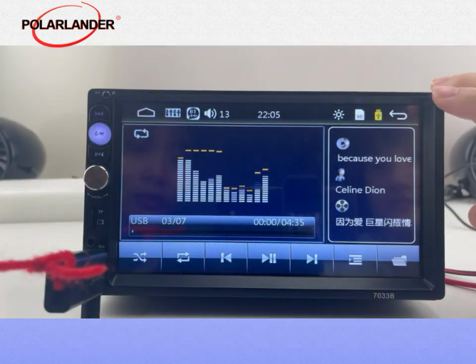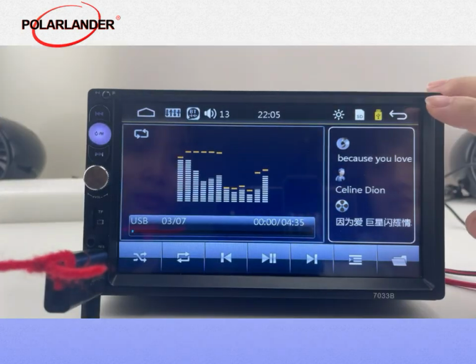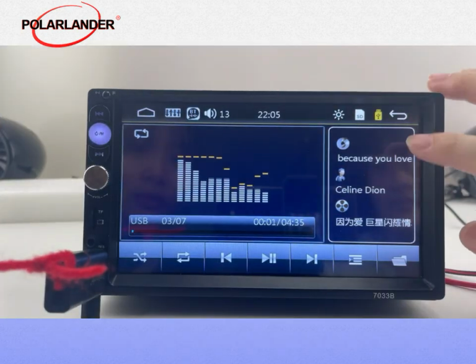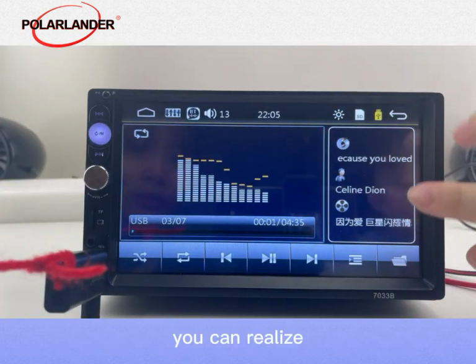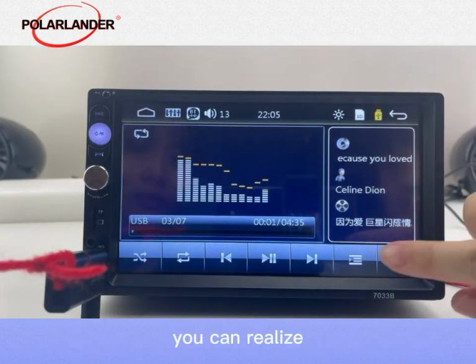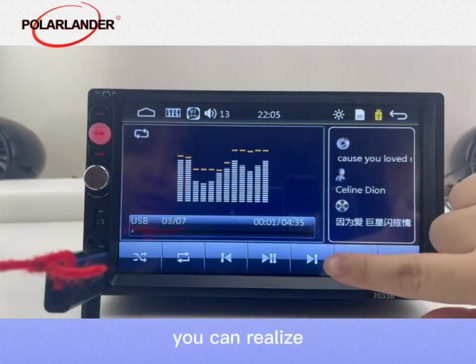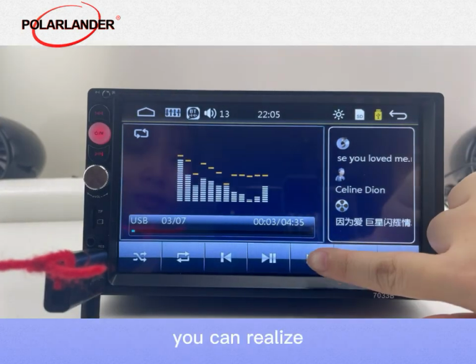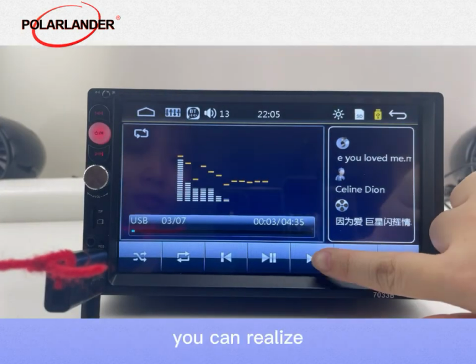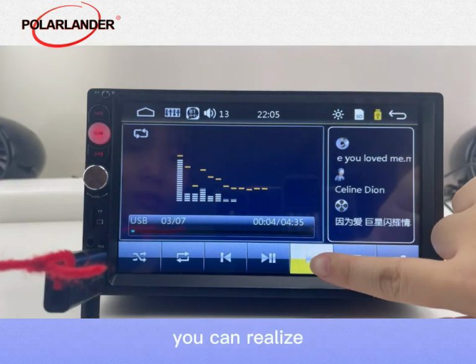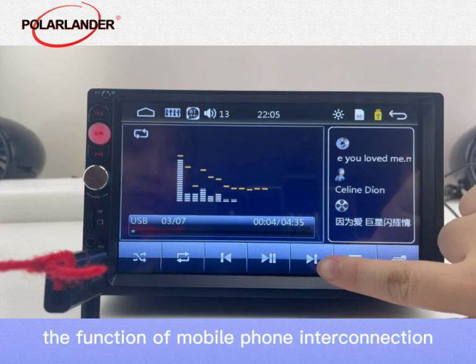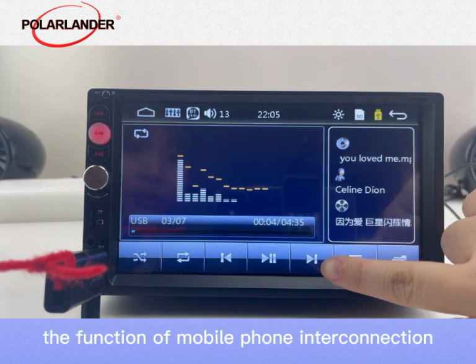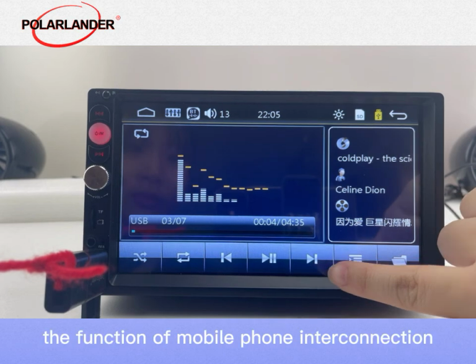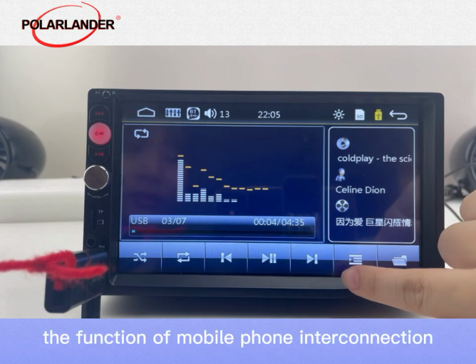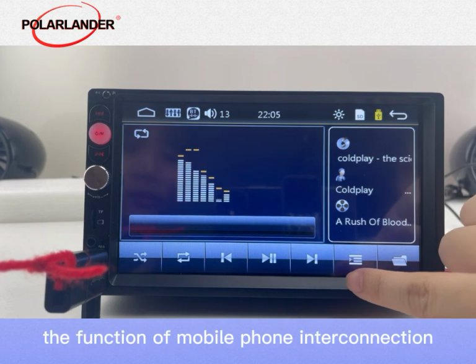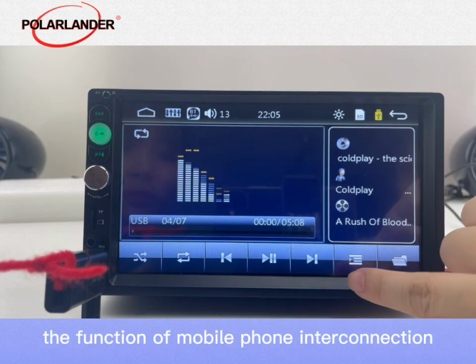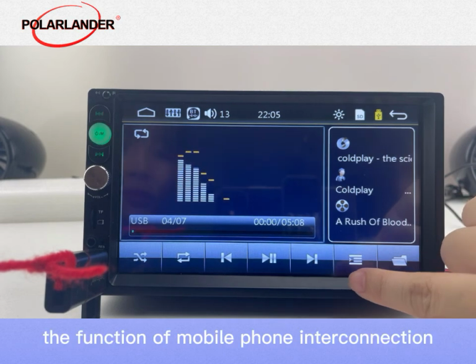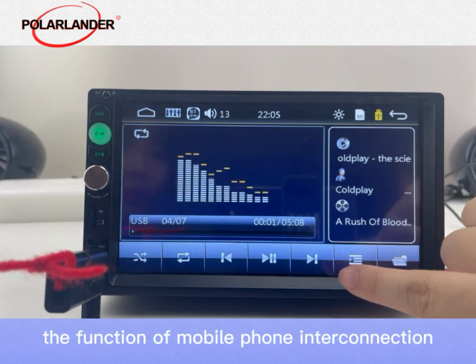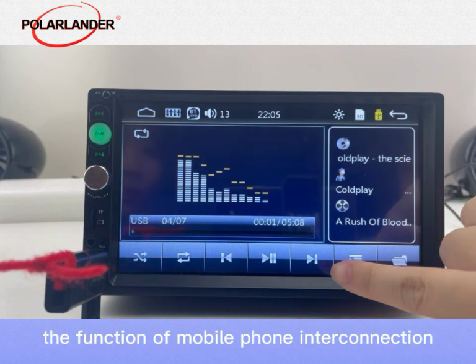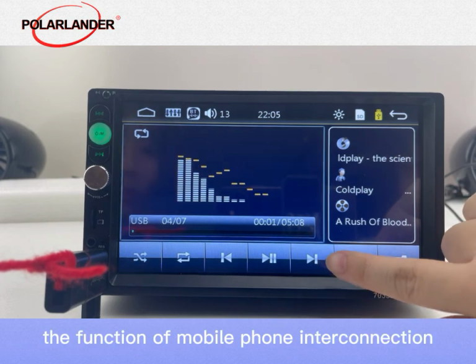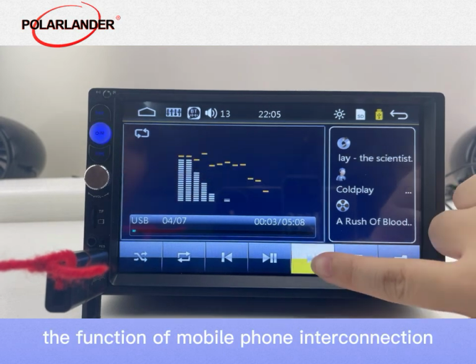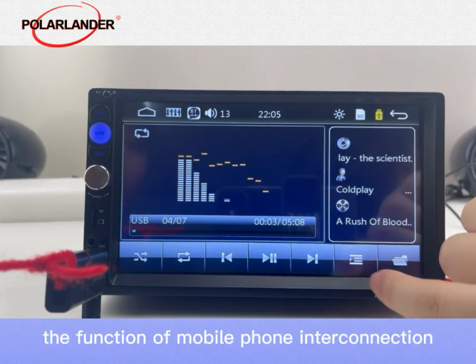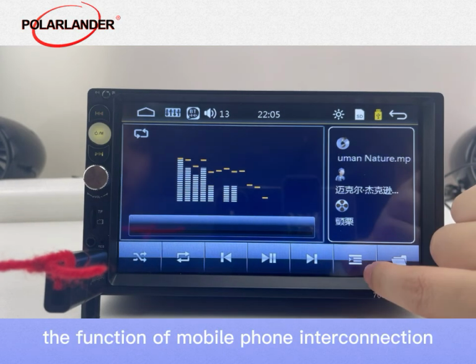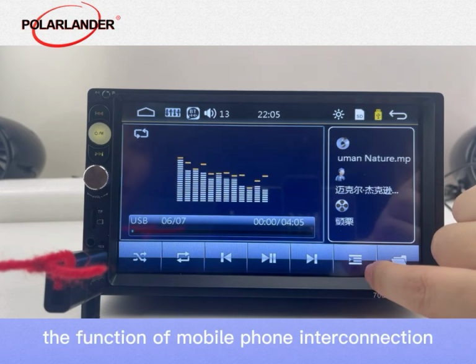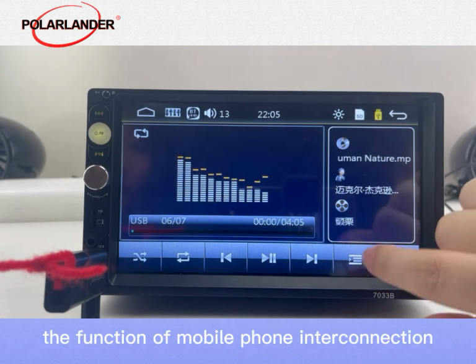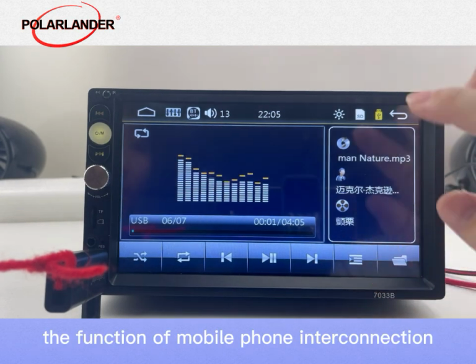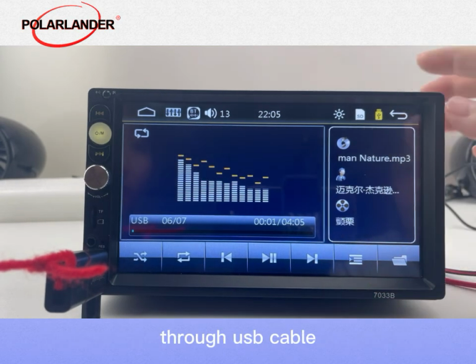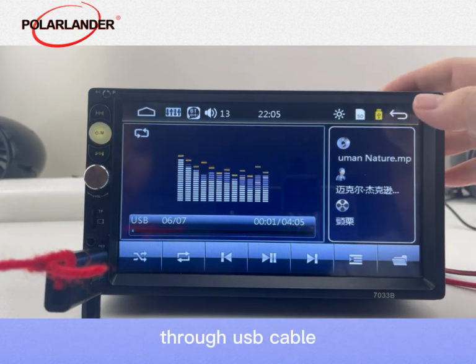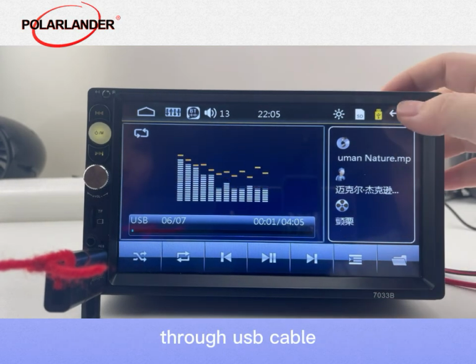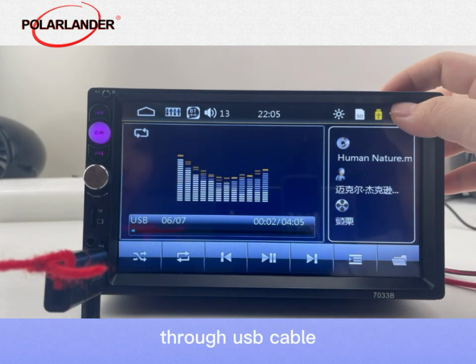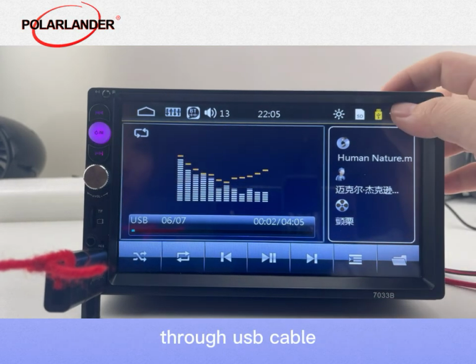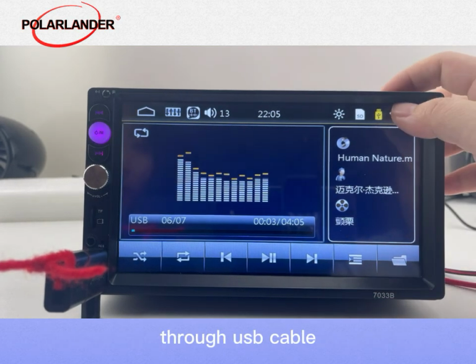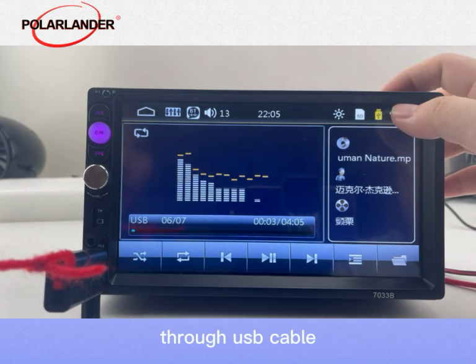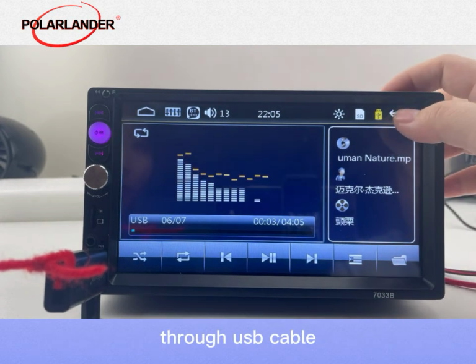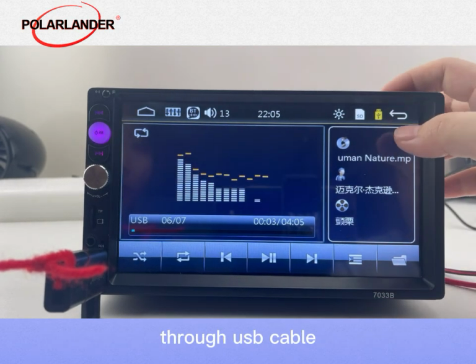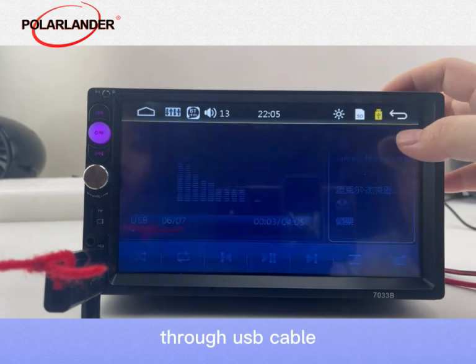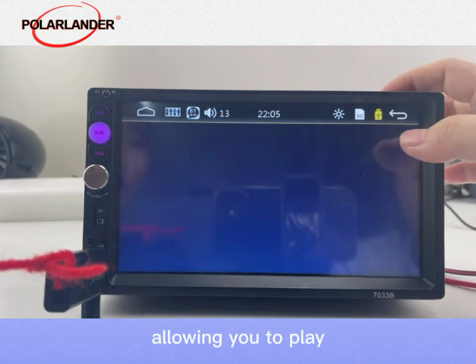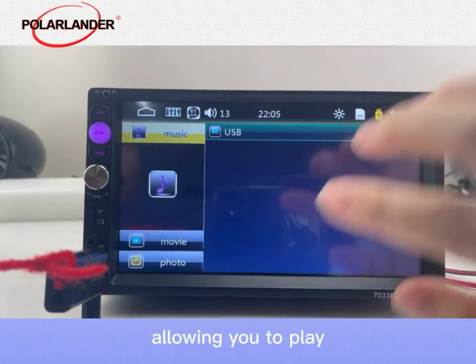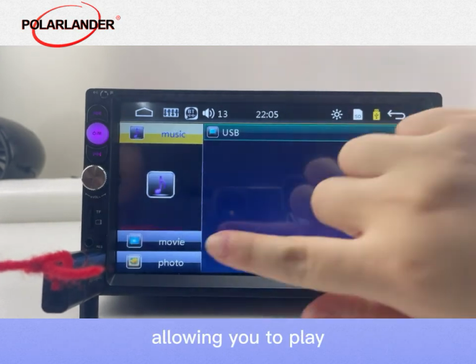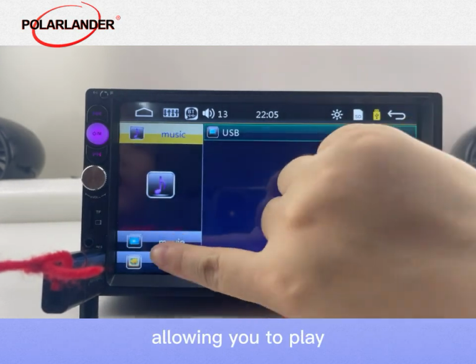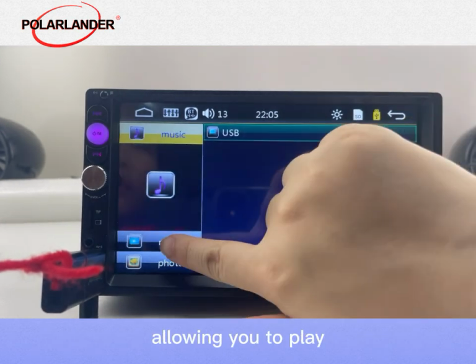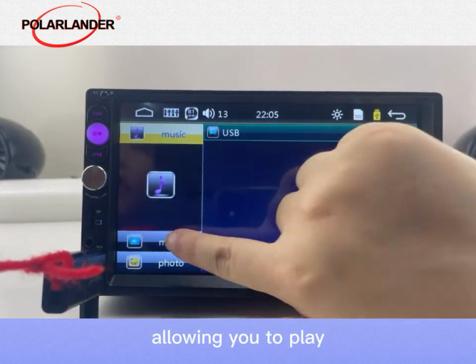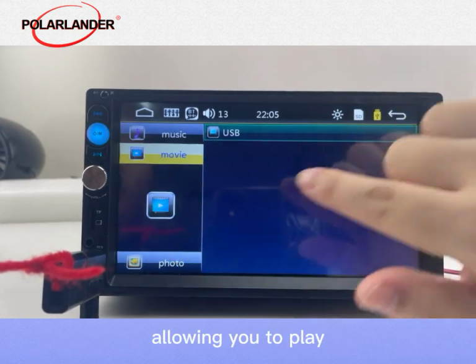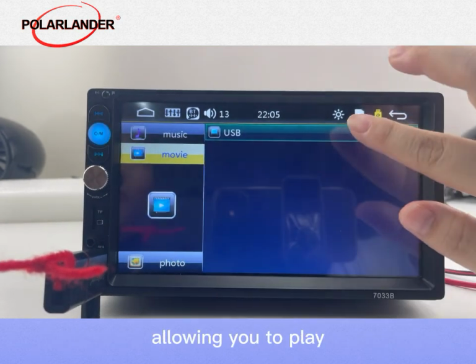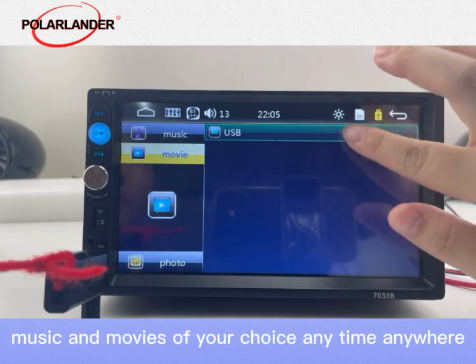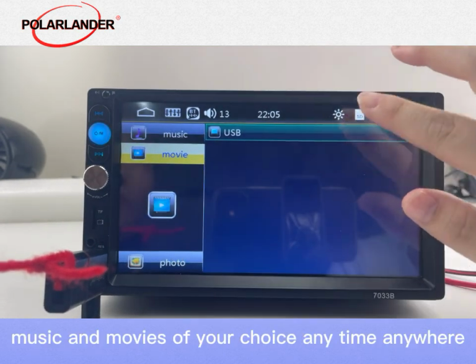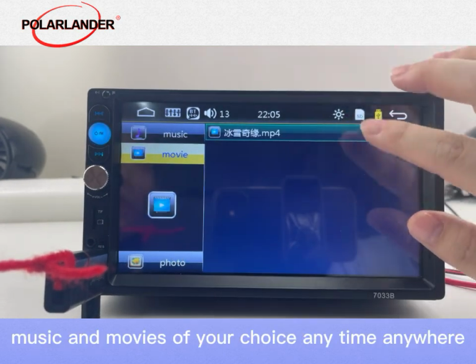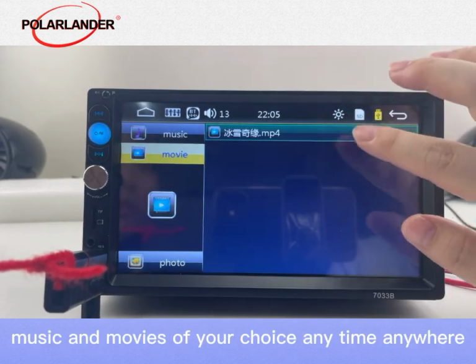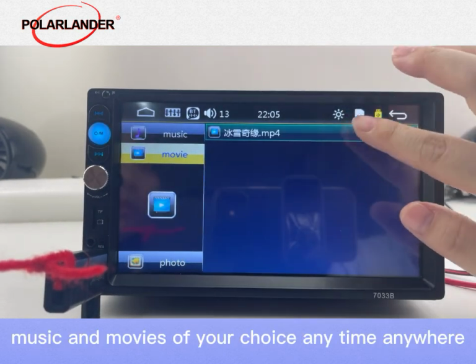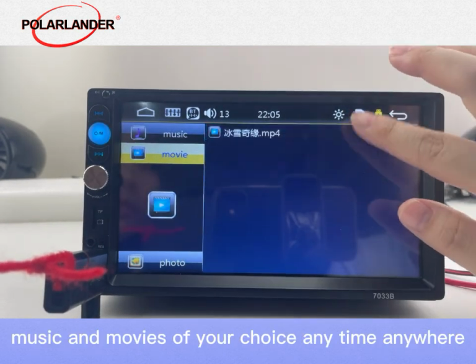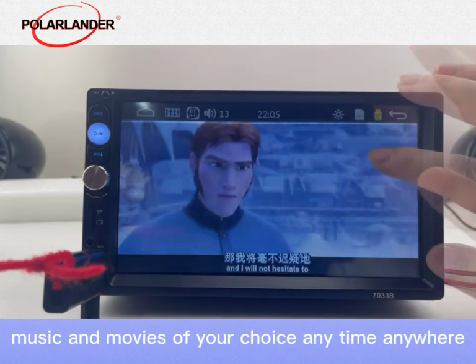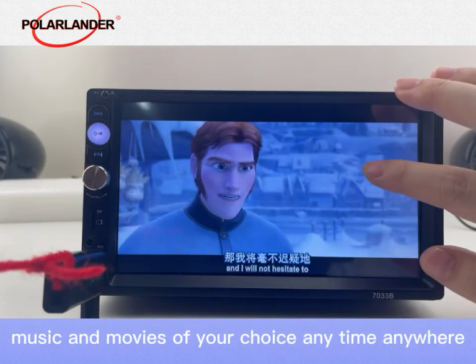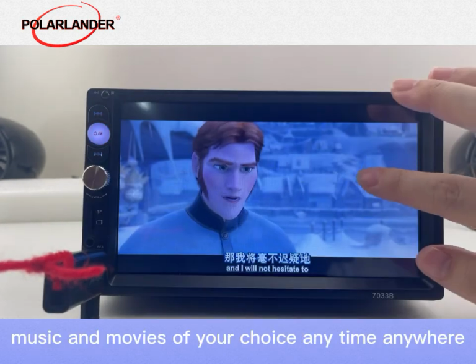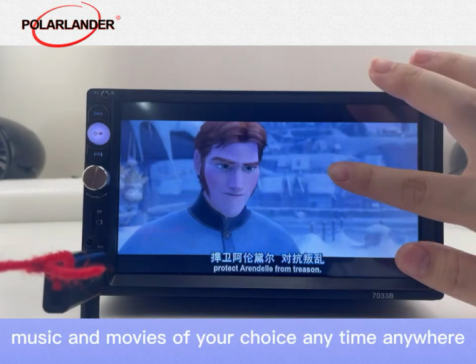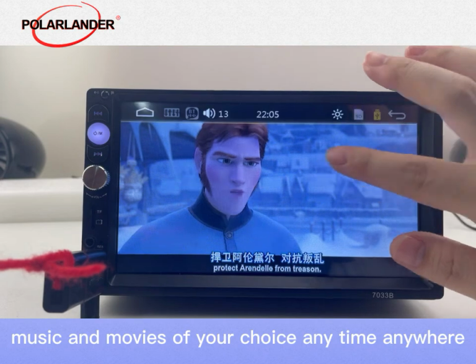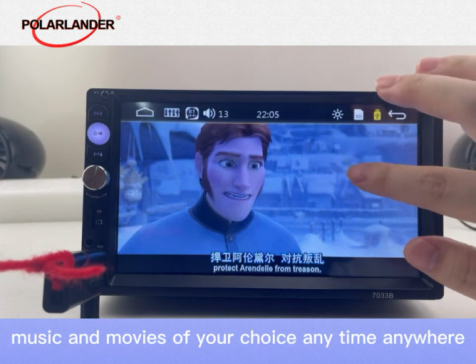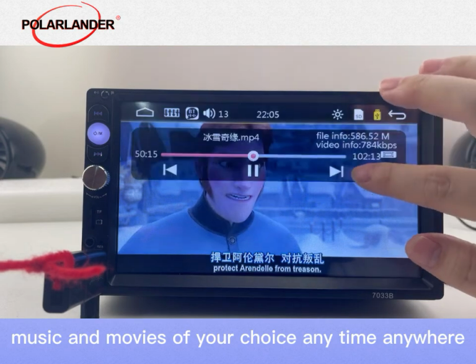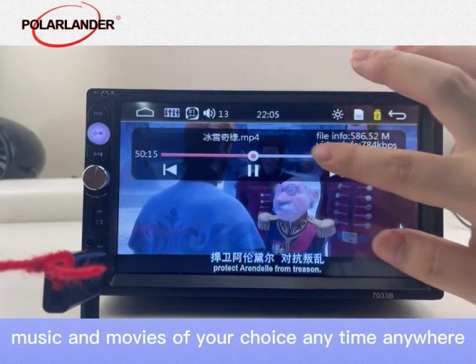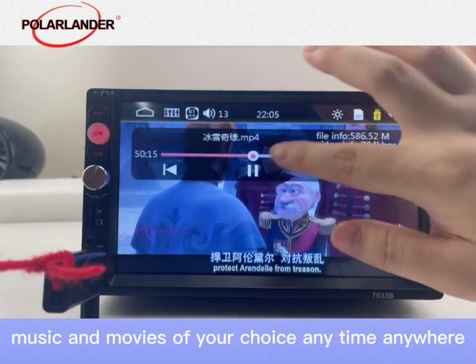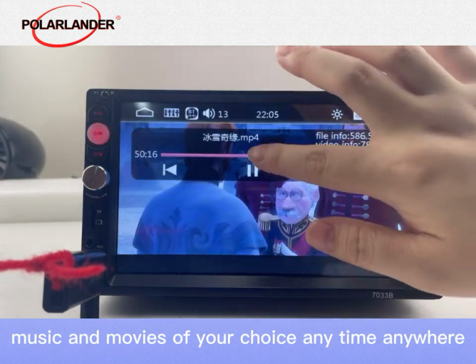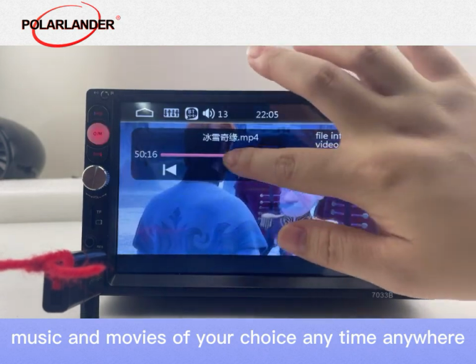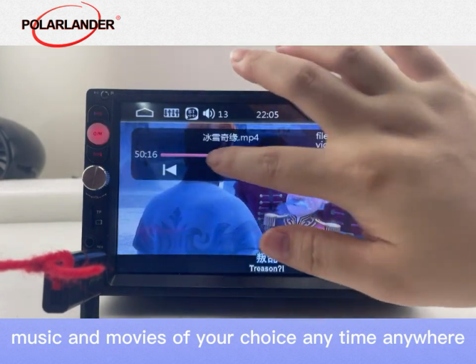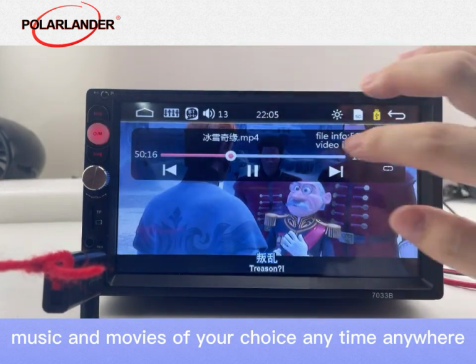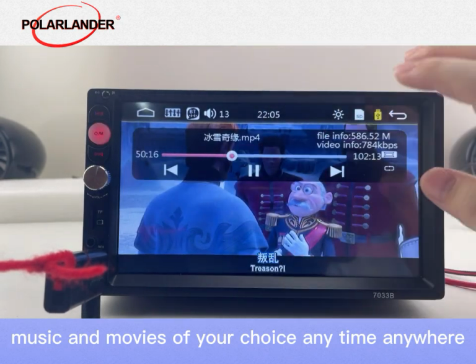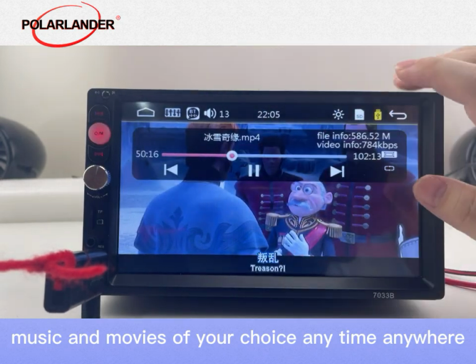You can realize the function of mobile phone interconnection through USB cable, allowing you to play music and movies of your choice anytime, anywhere.